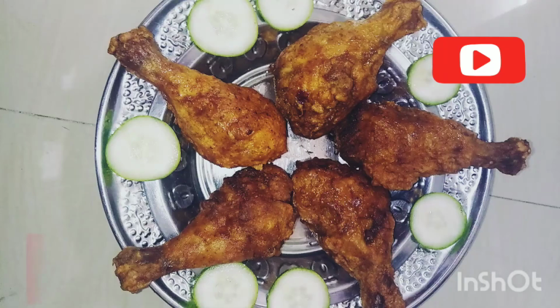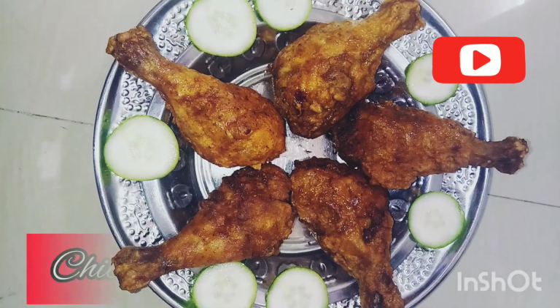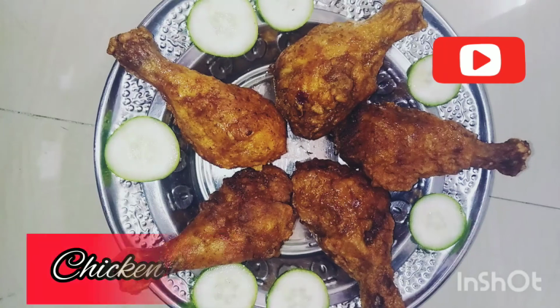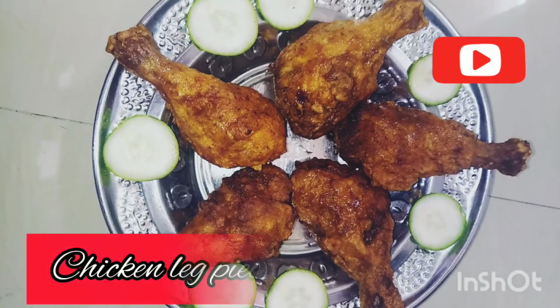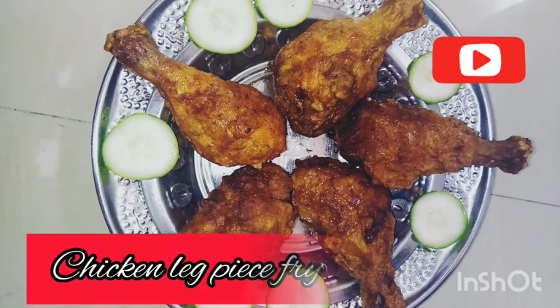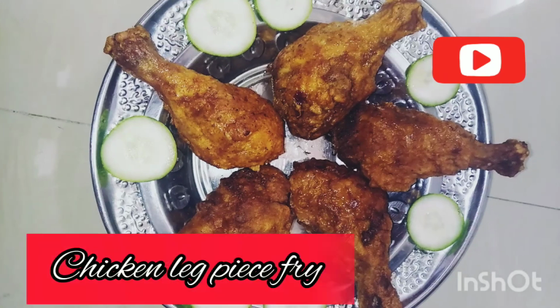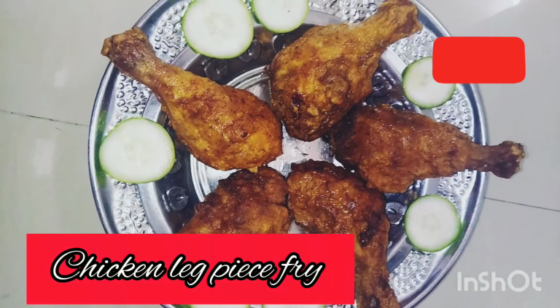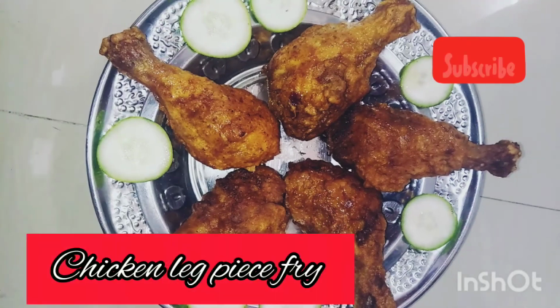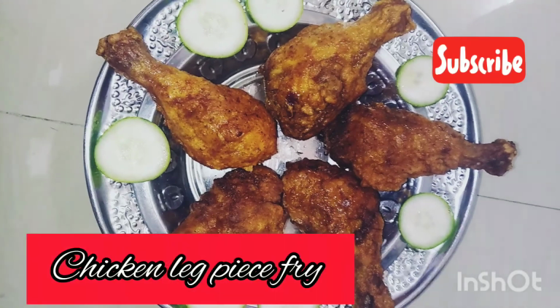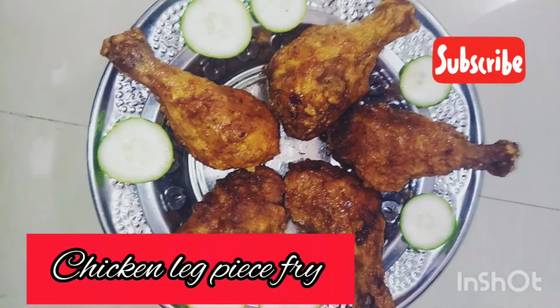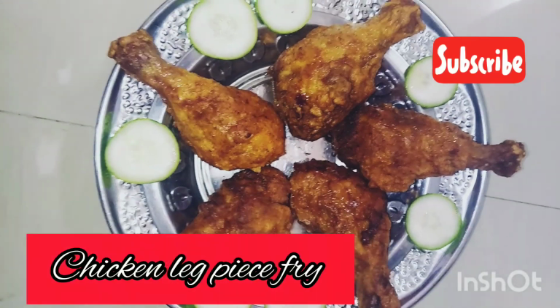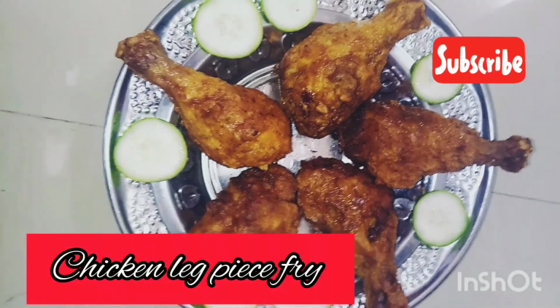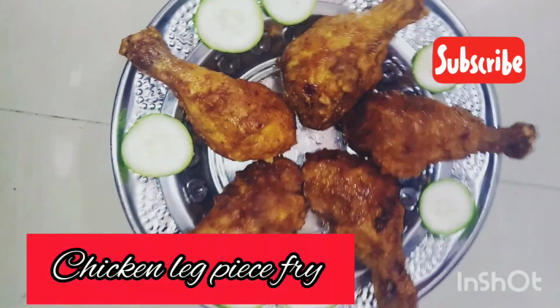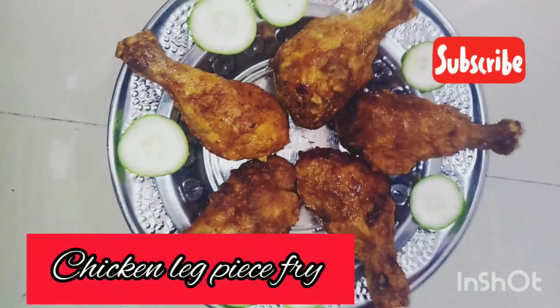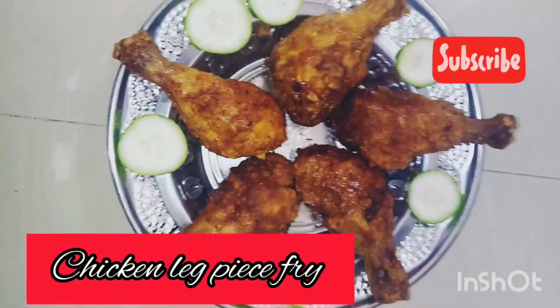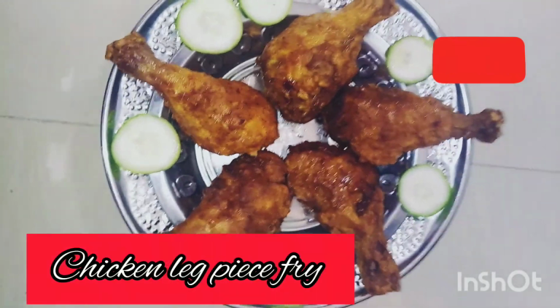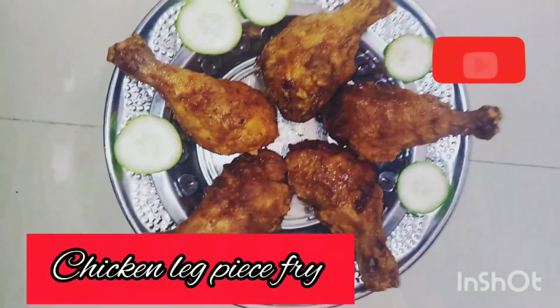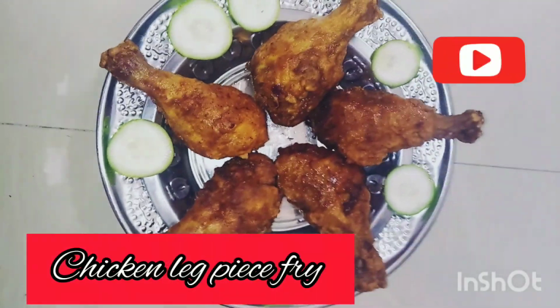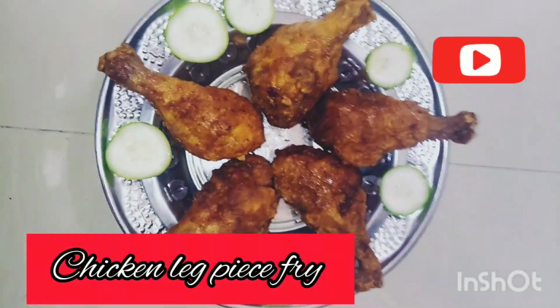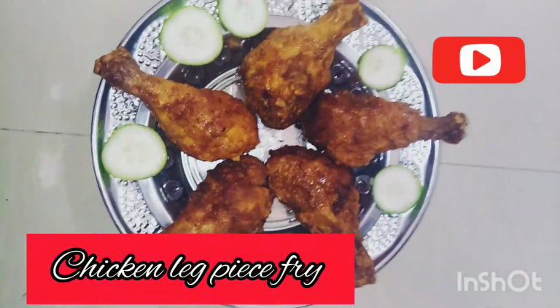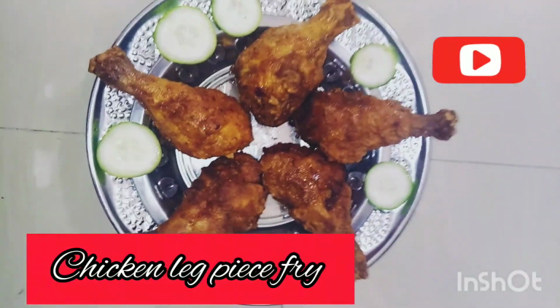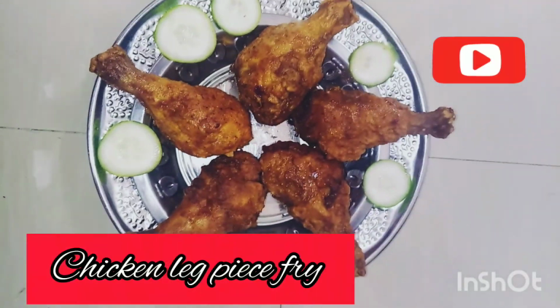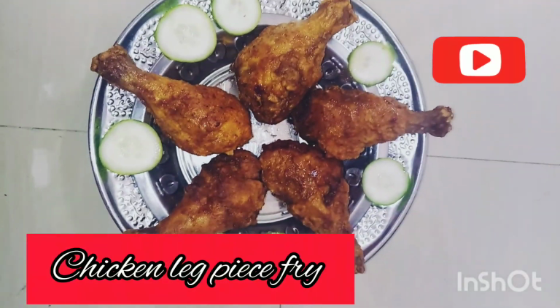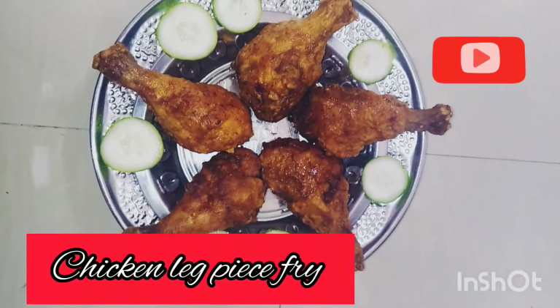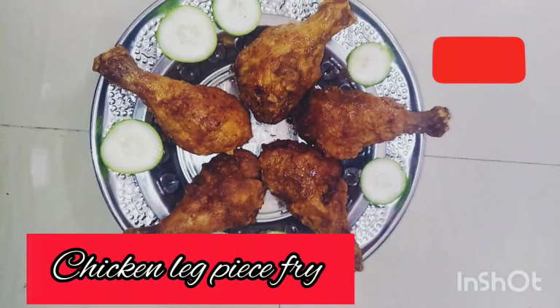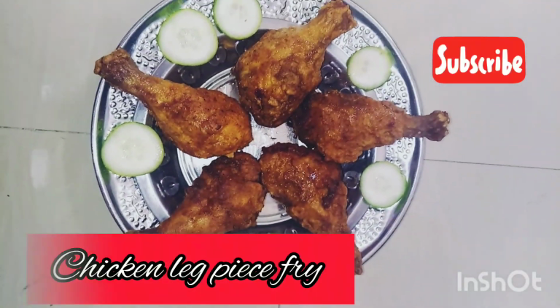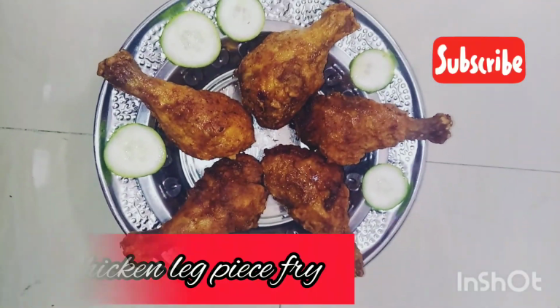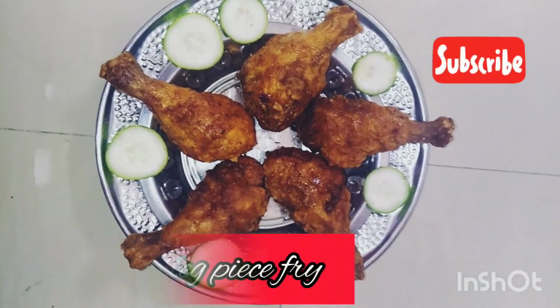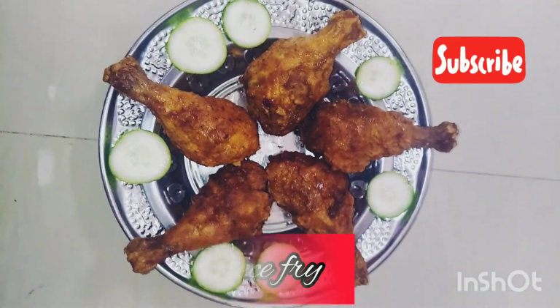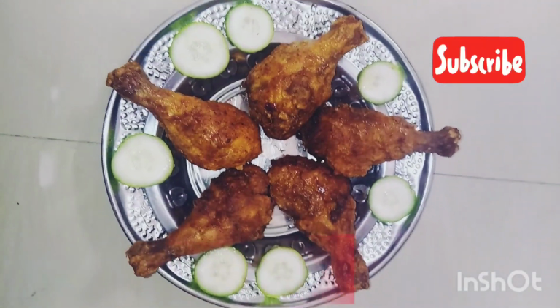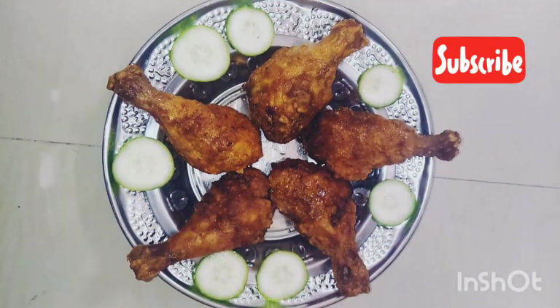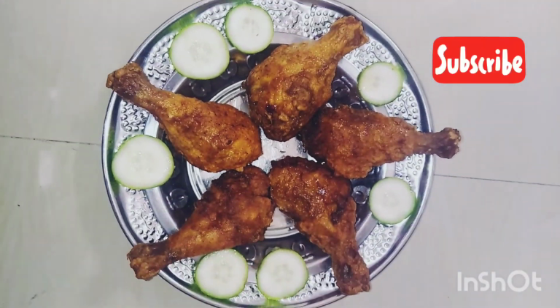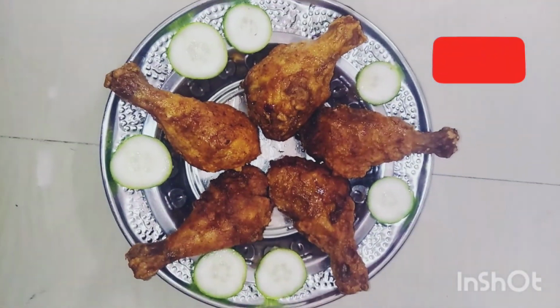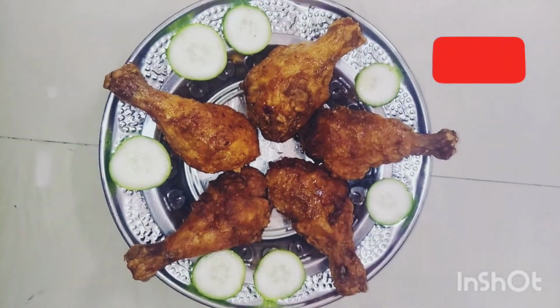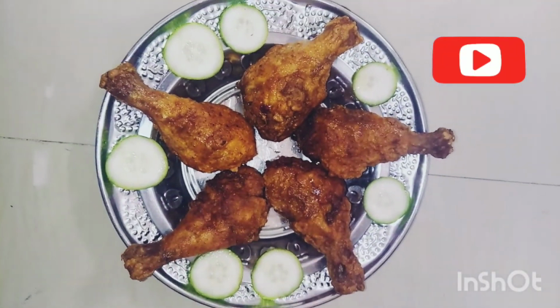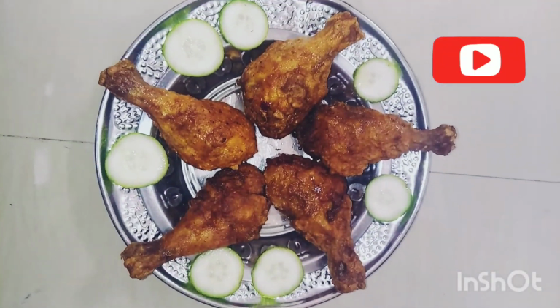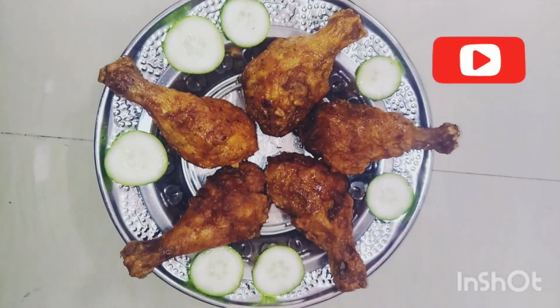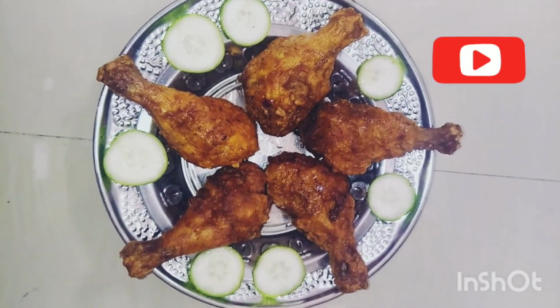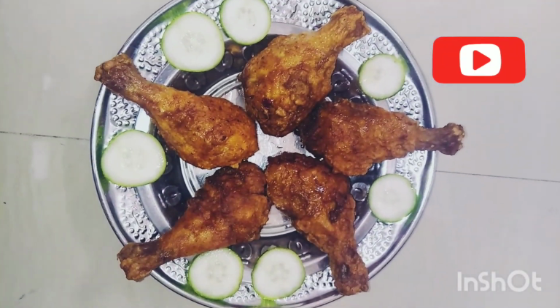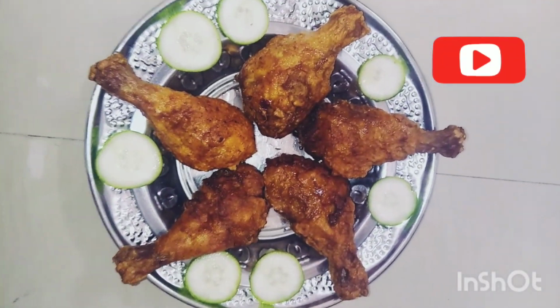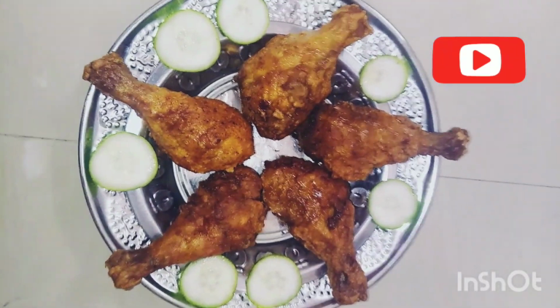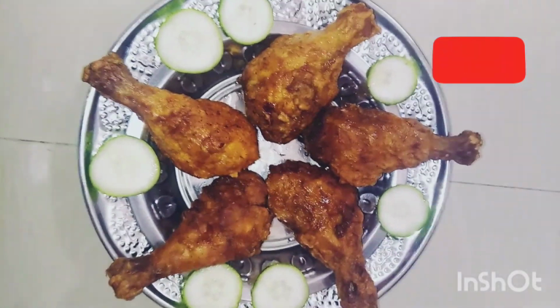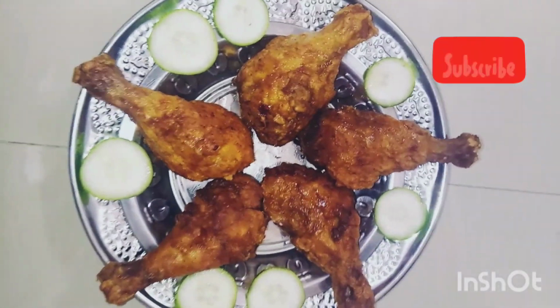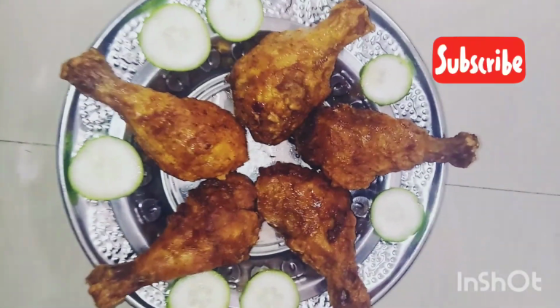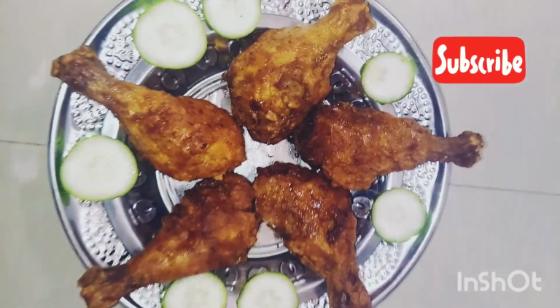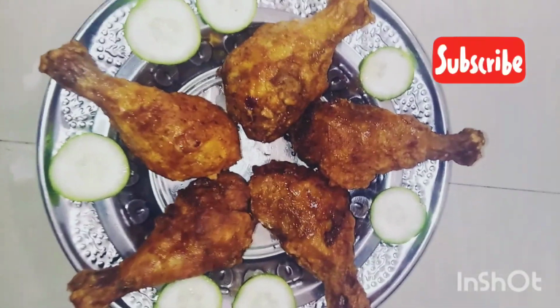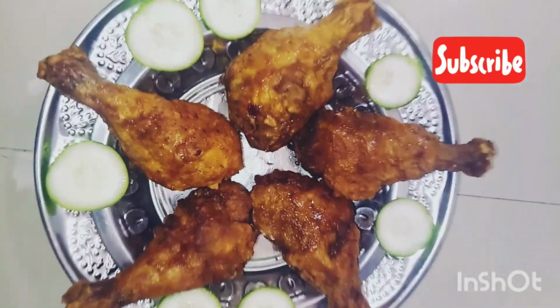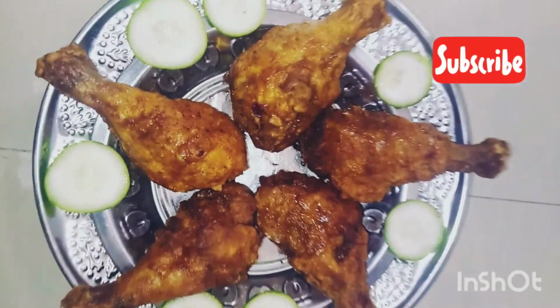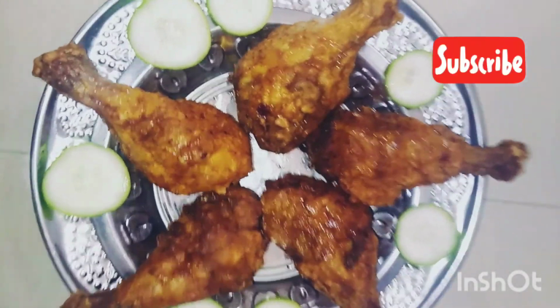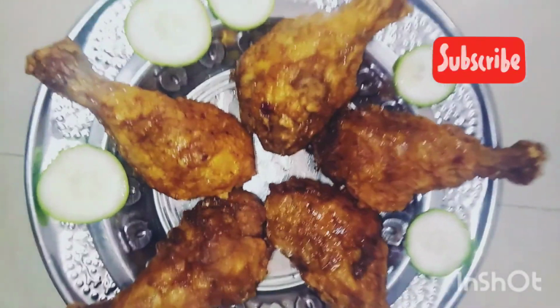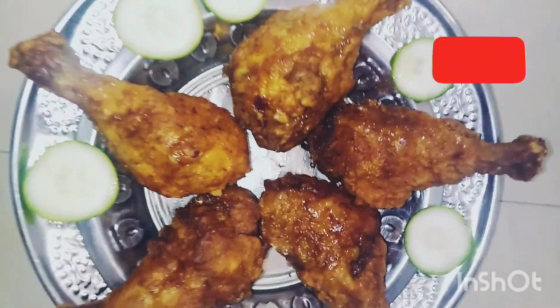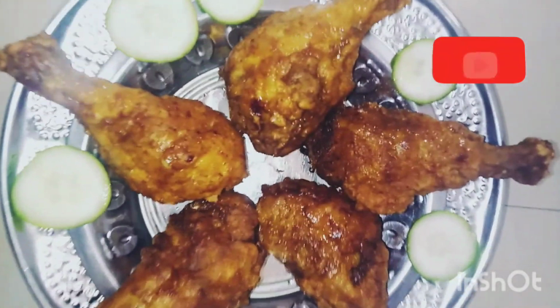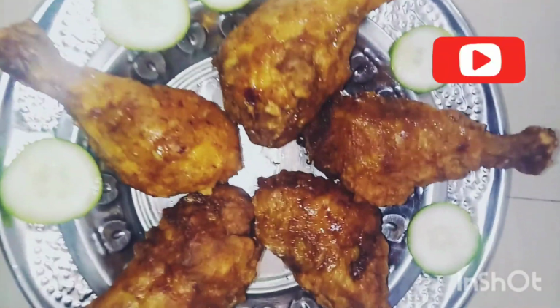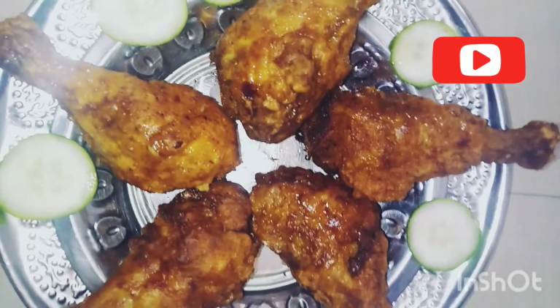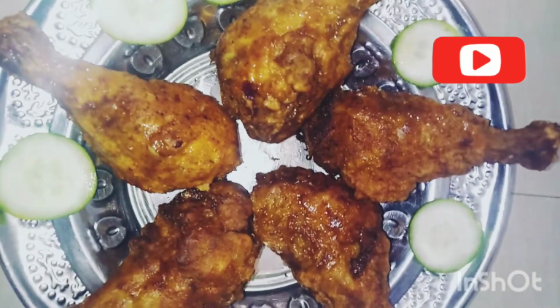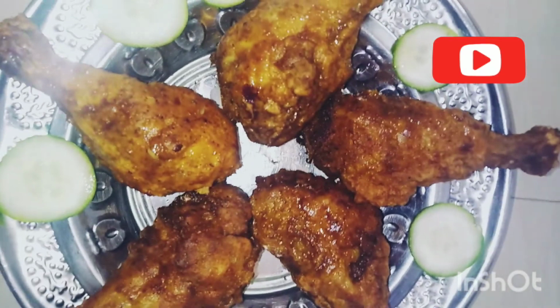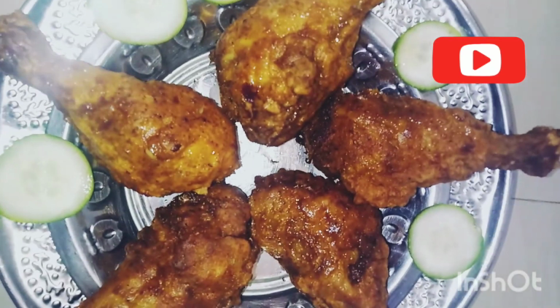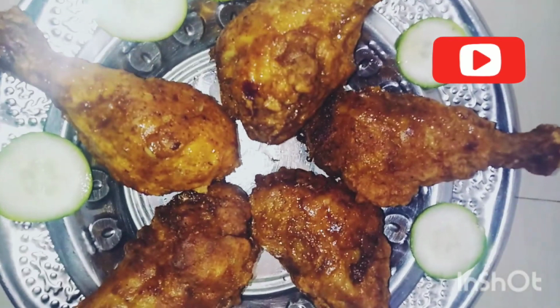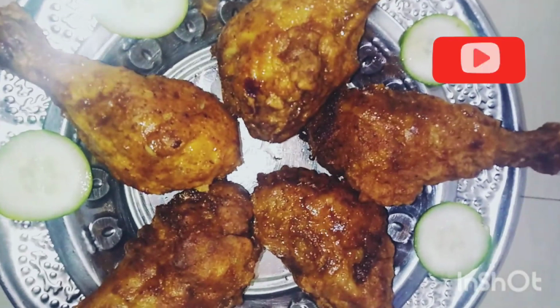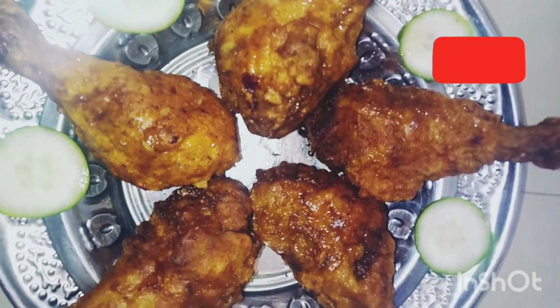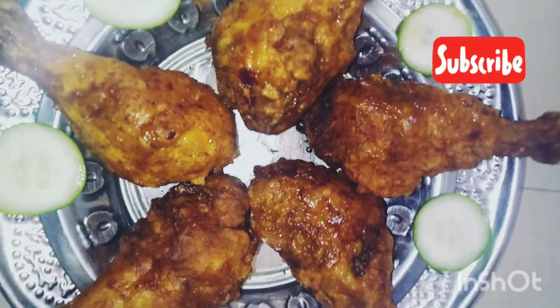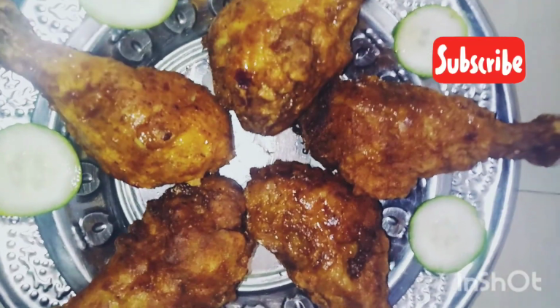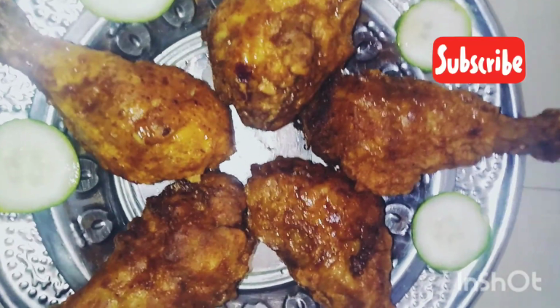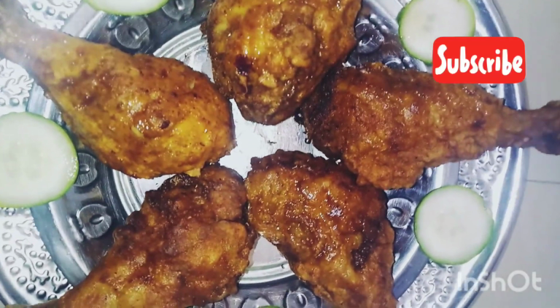Hello friends, welcome back to my channel. Today we are ready to cook the chicken leg piece fry in this bowl.